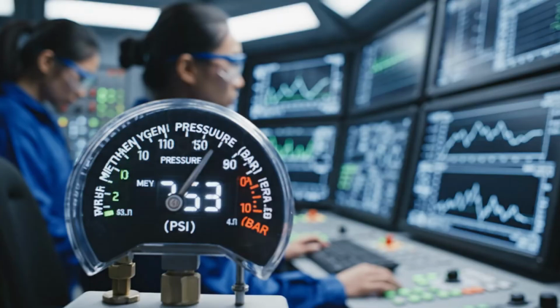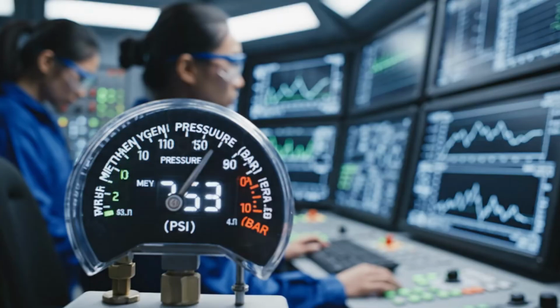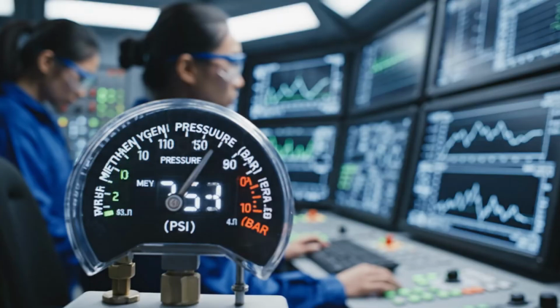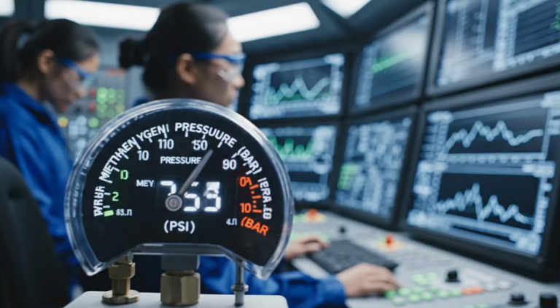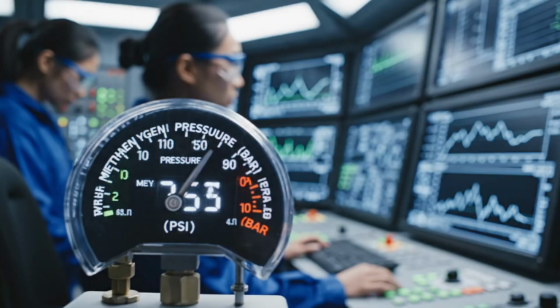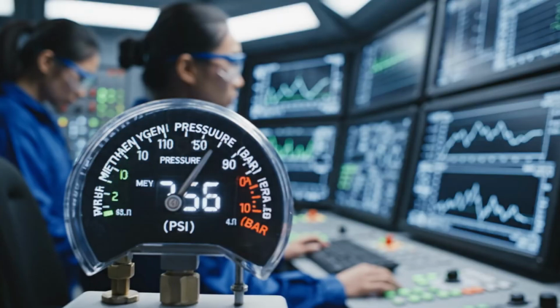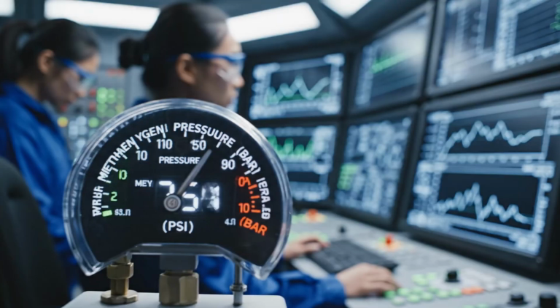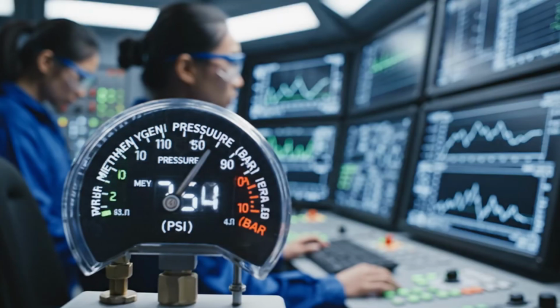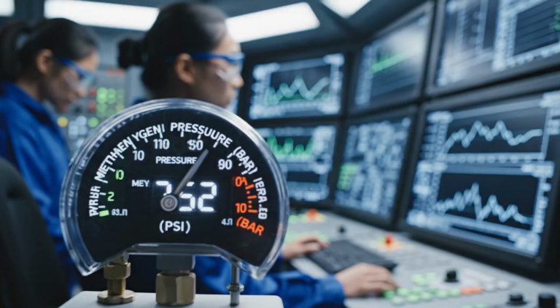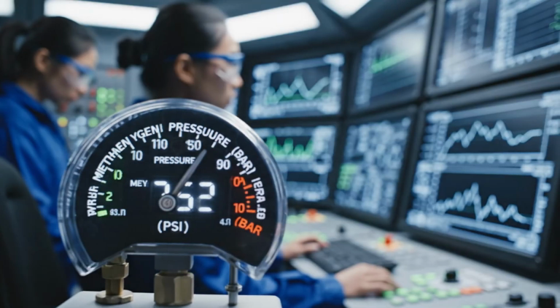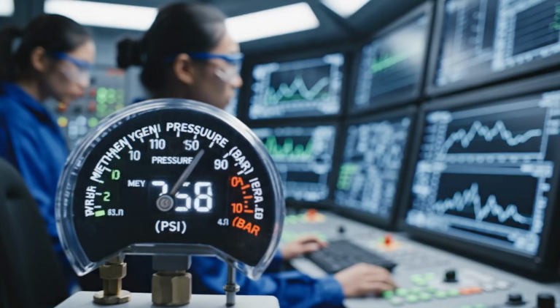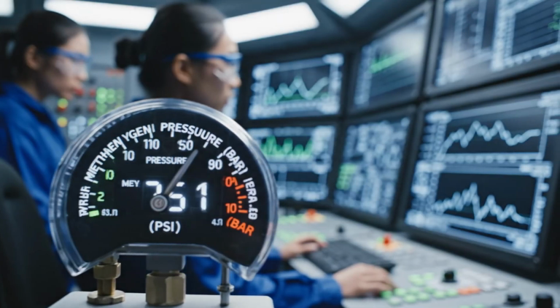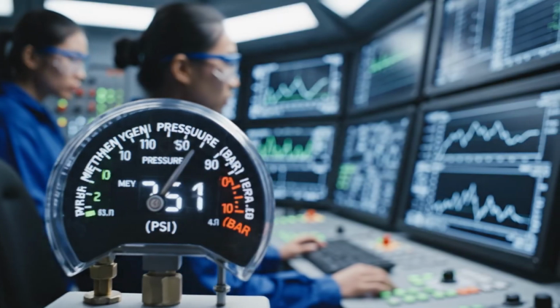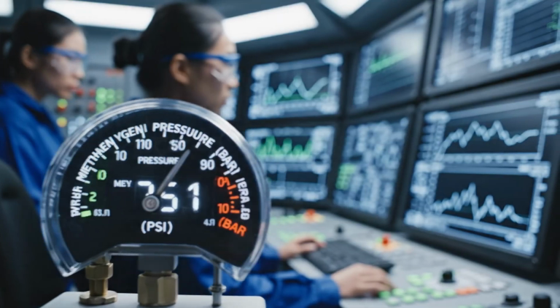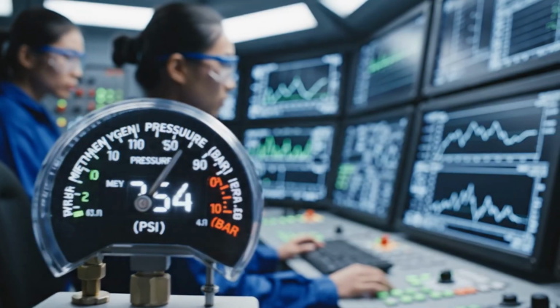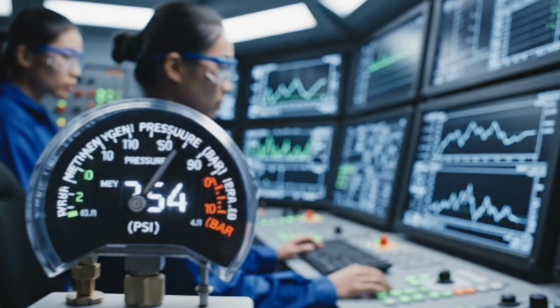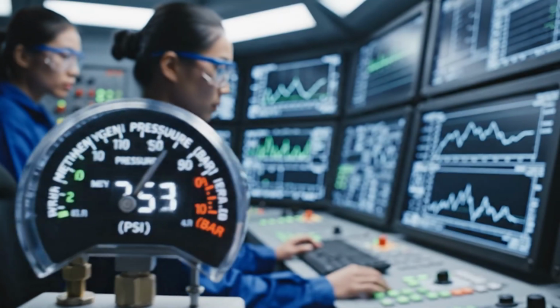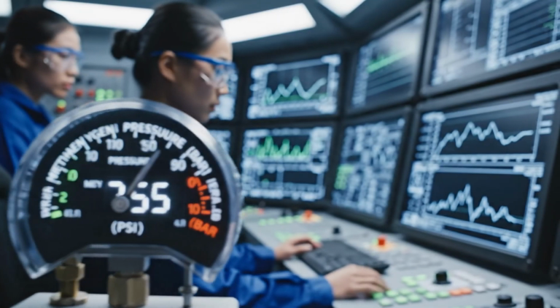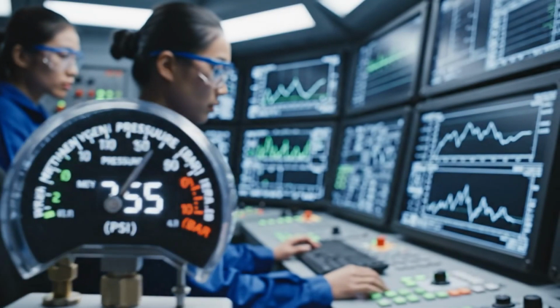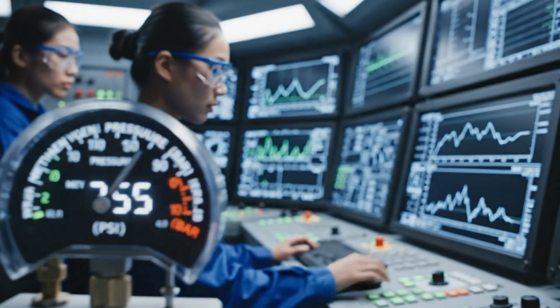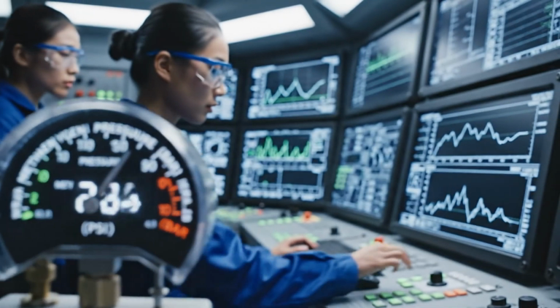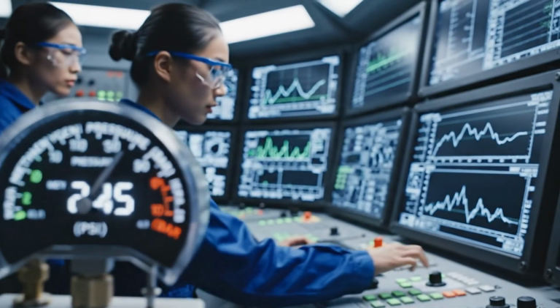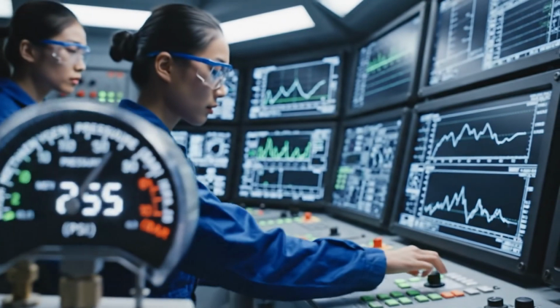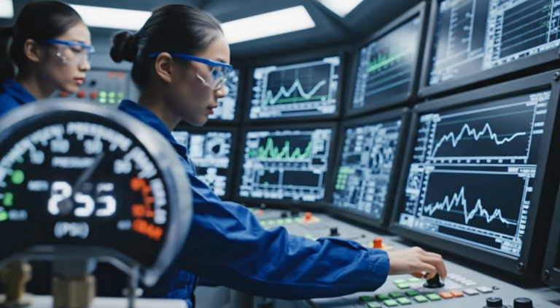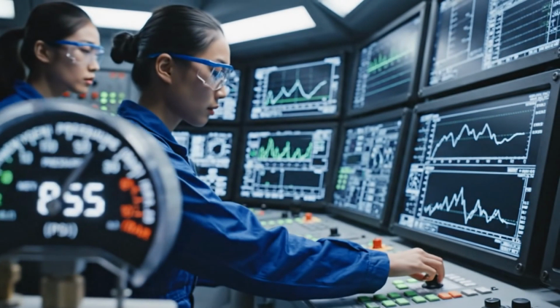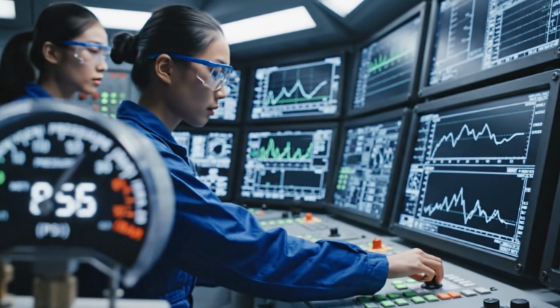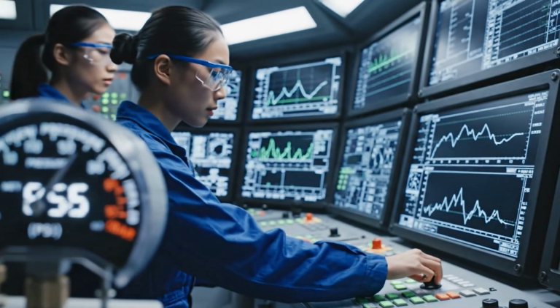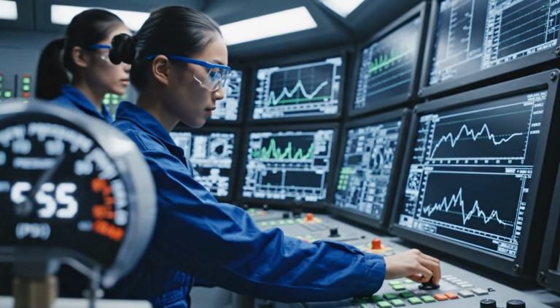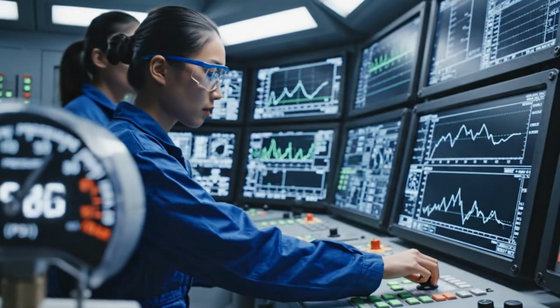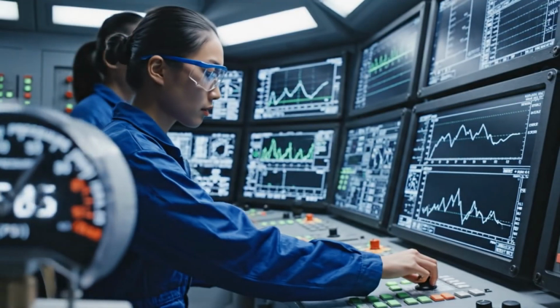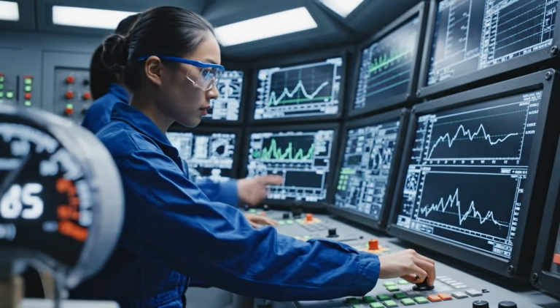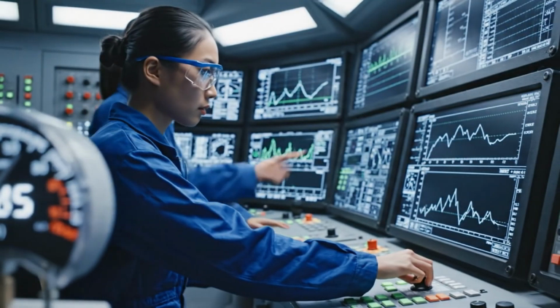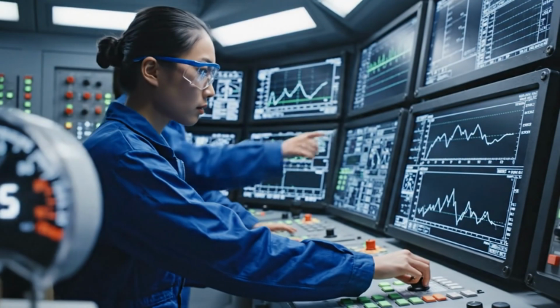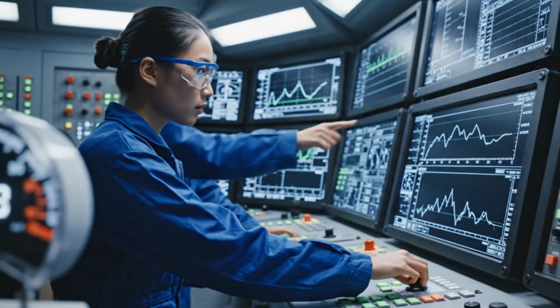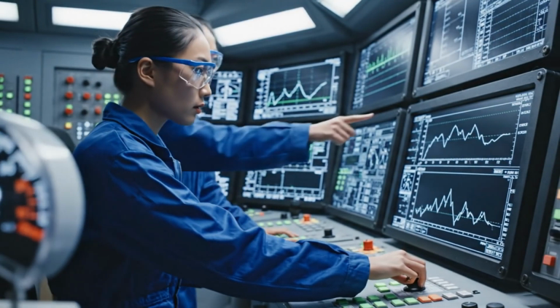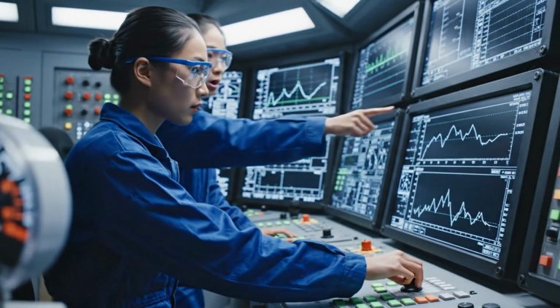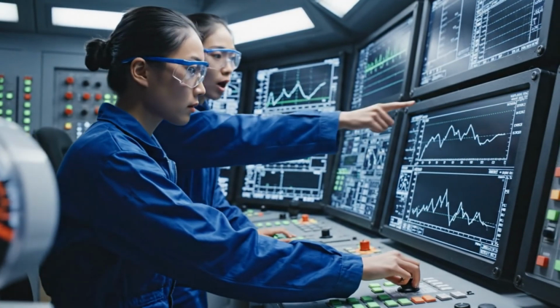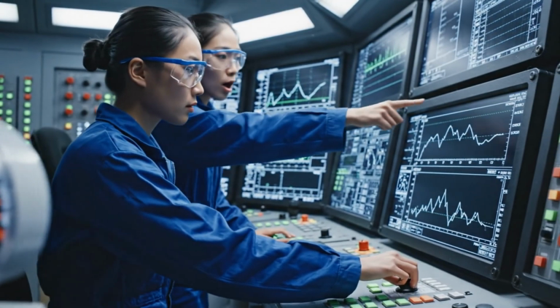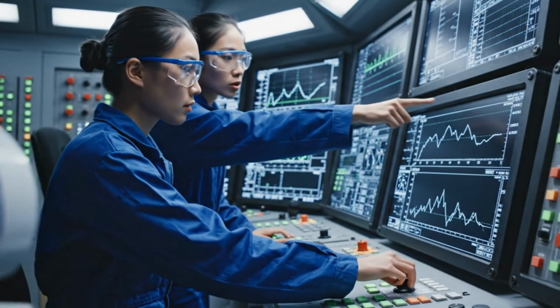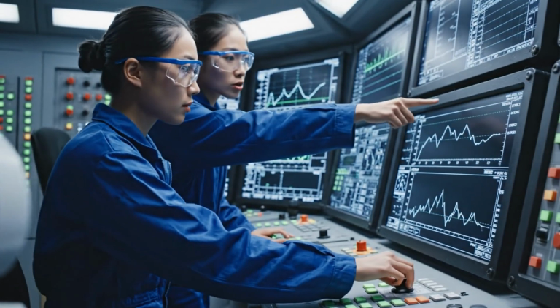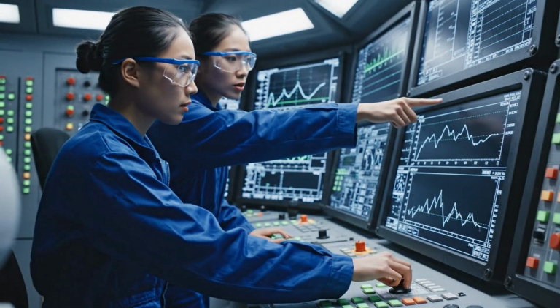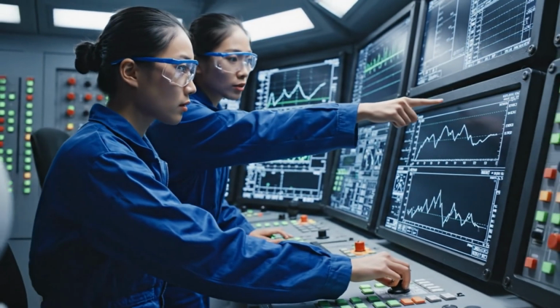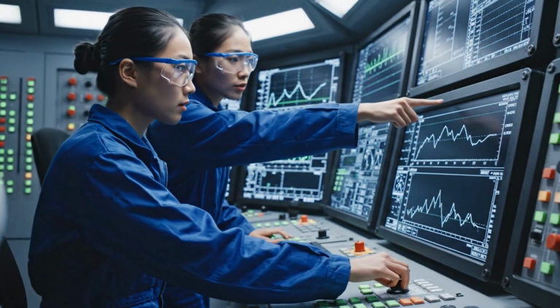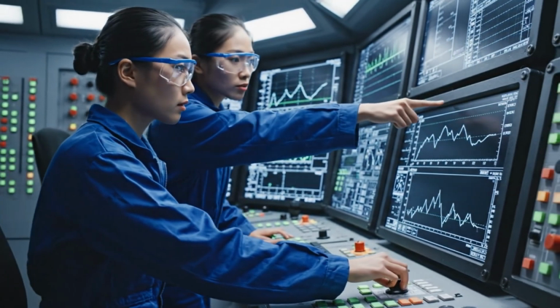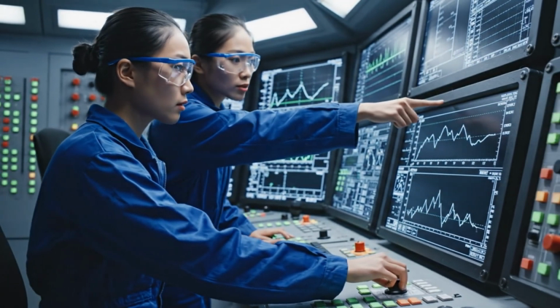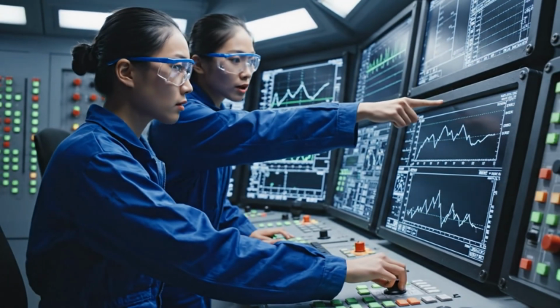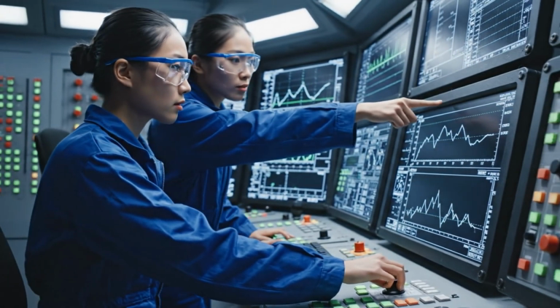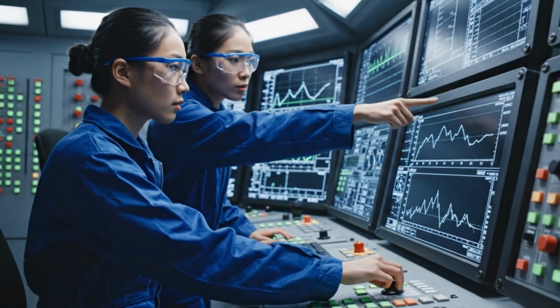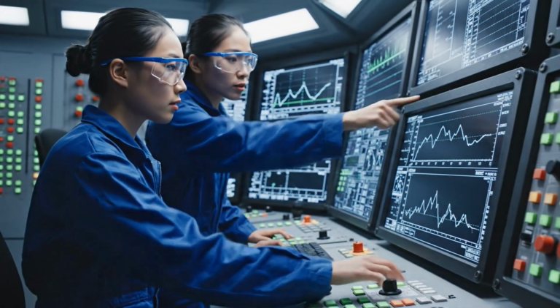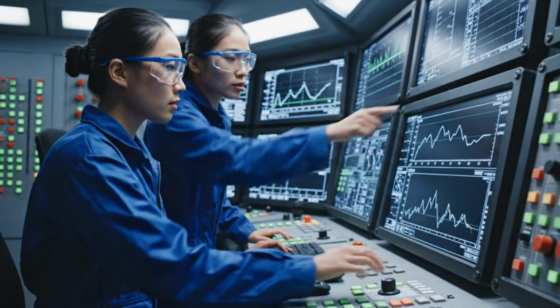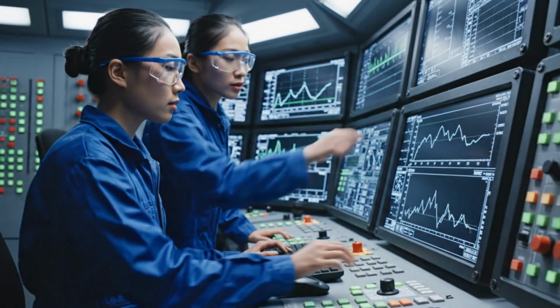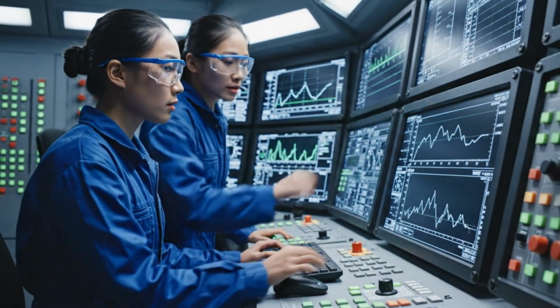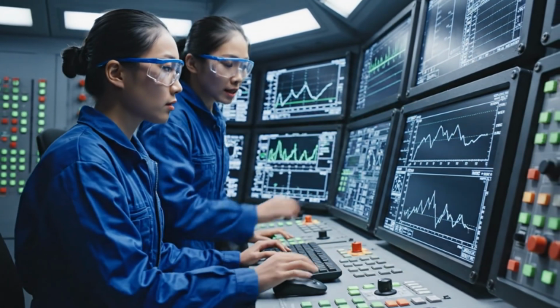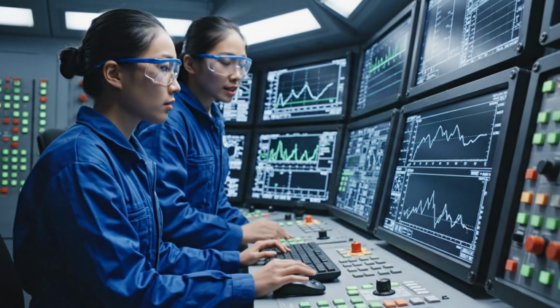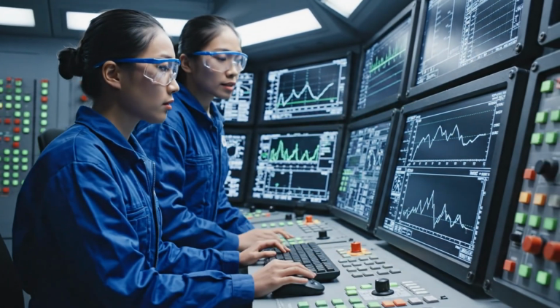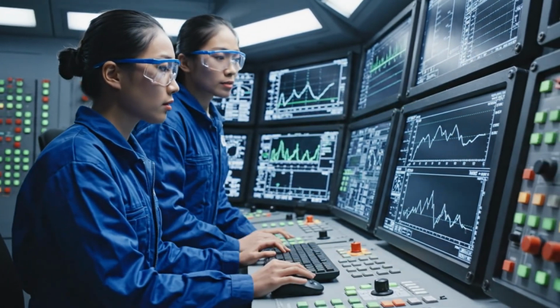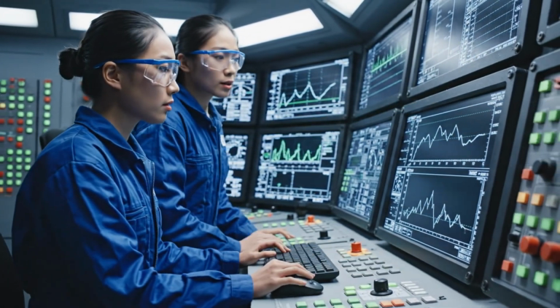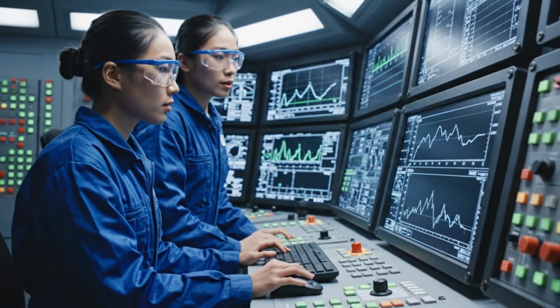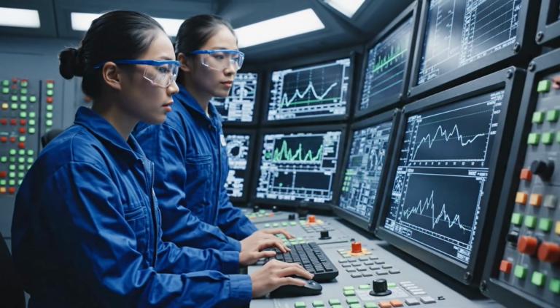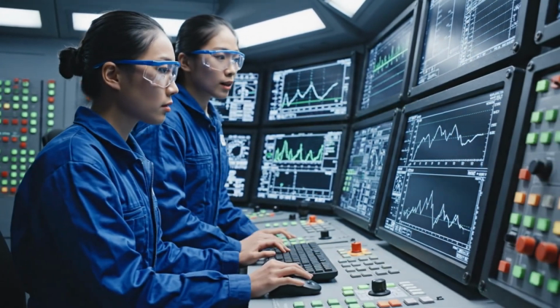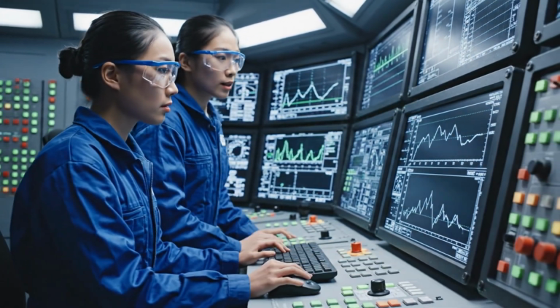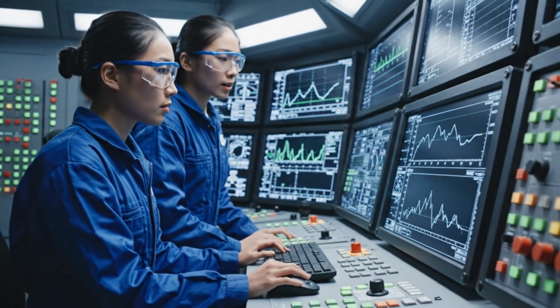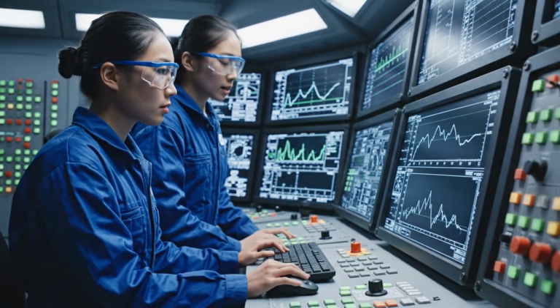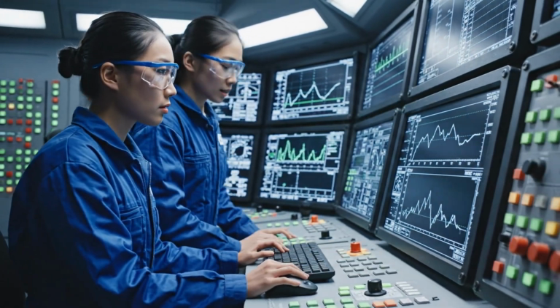Increasing flow rate by five percent. Copy that, oxygen levels stable, slight dip on the methane line.